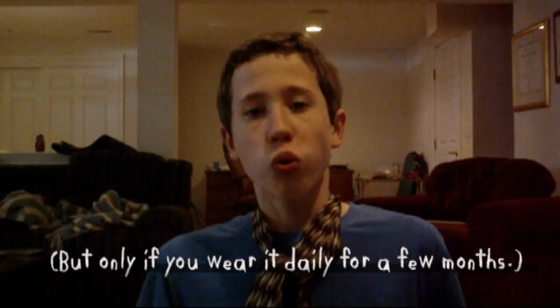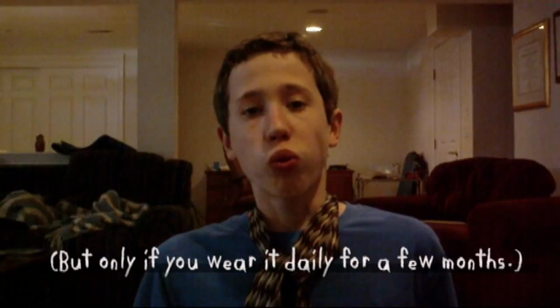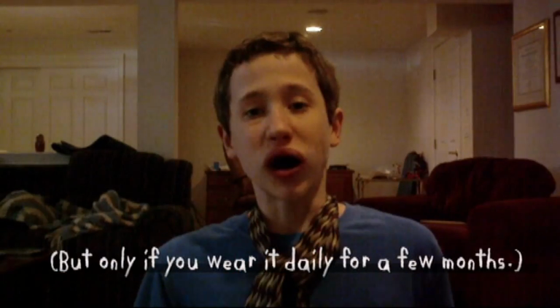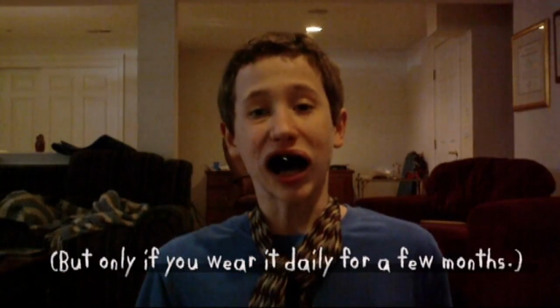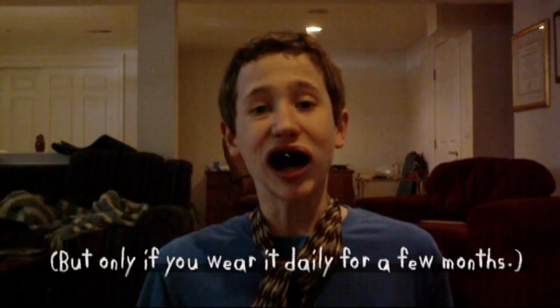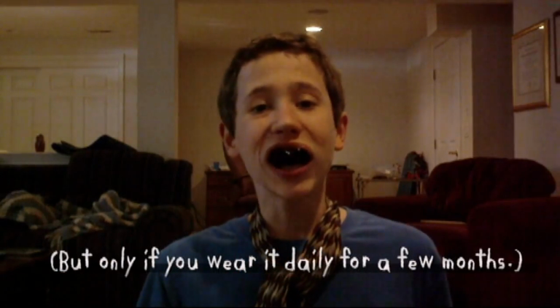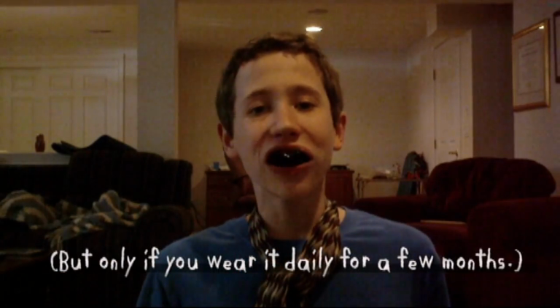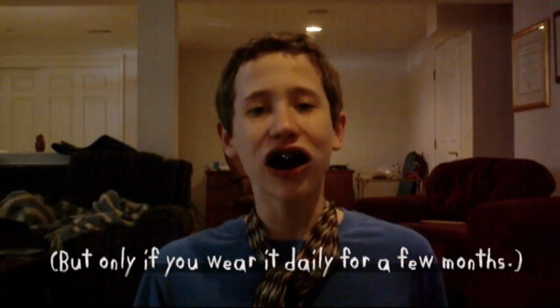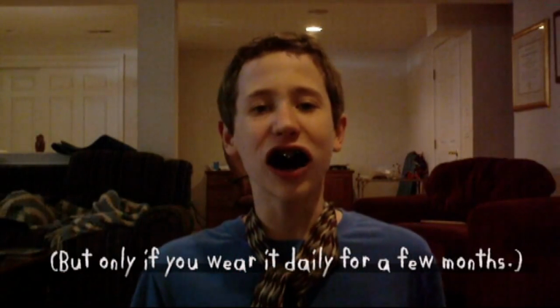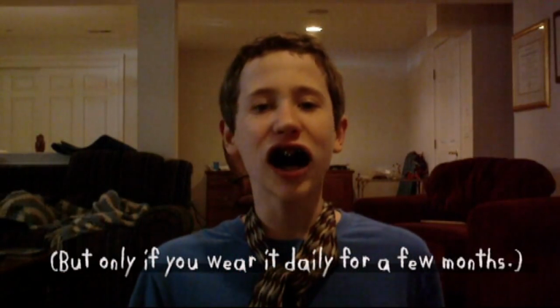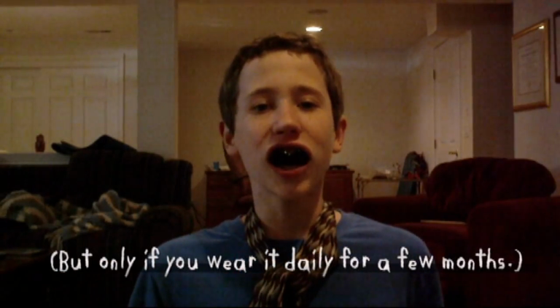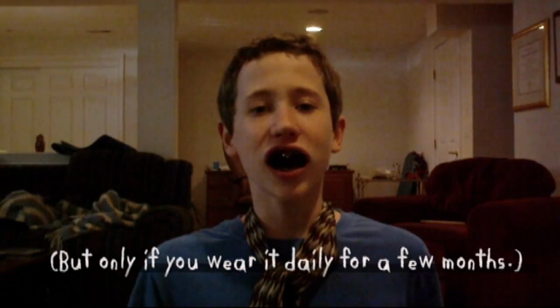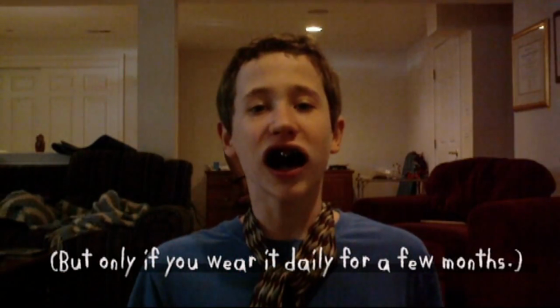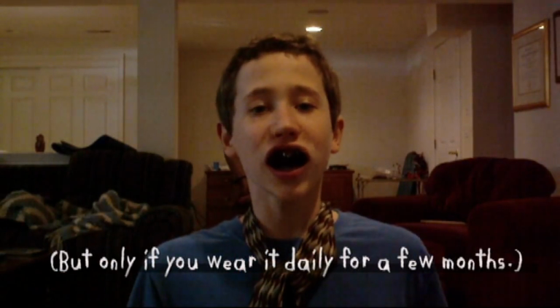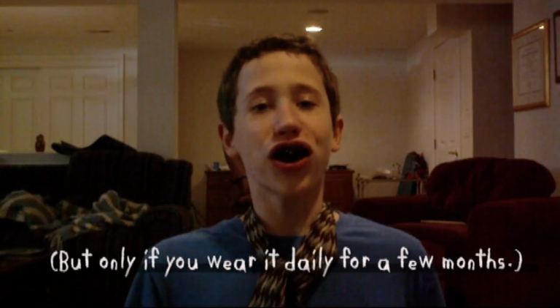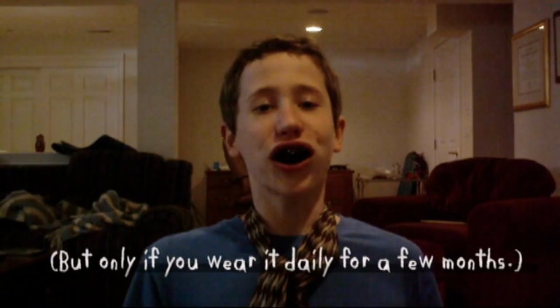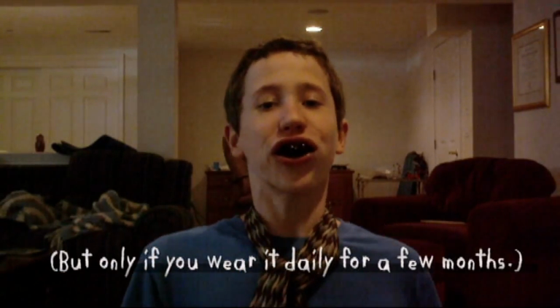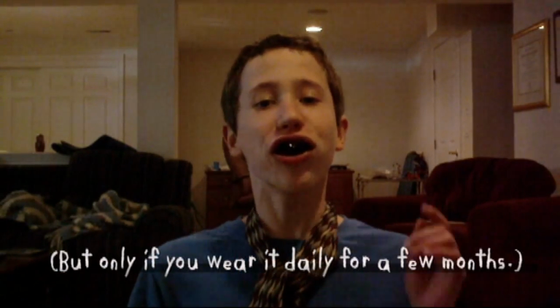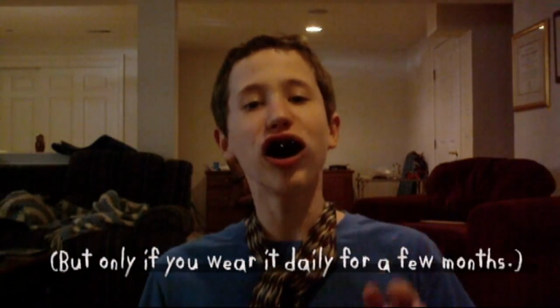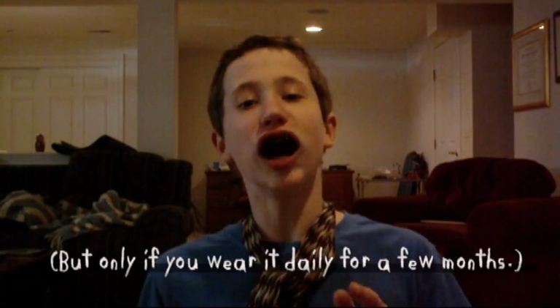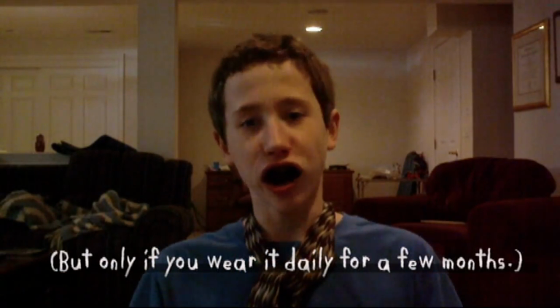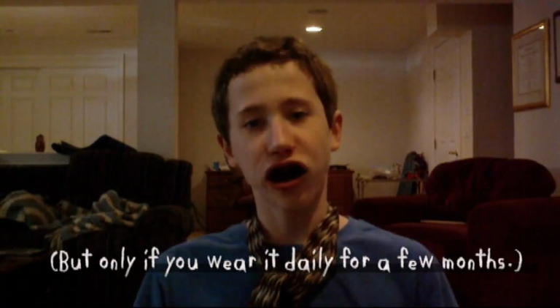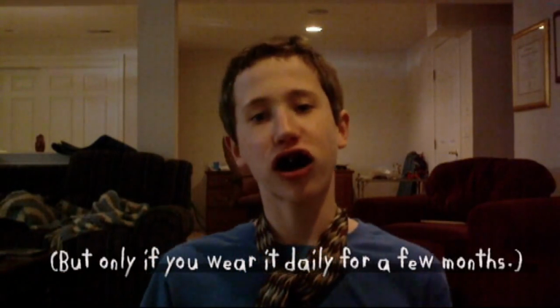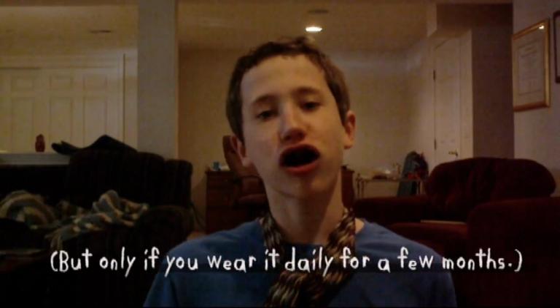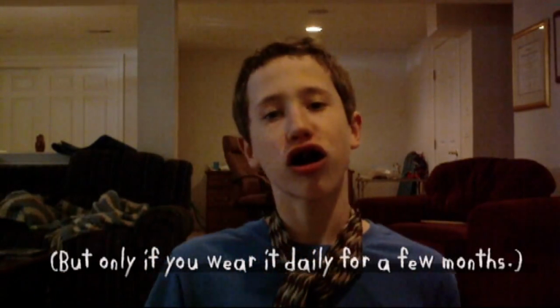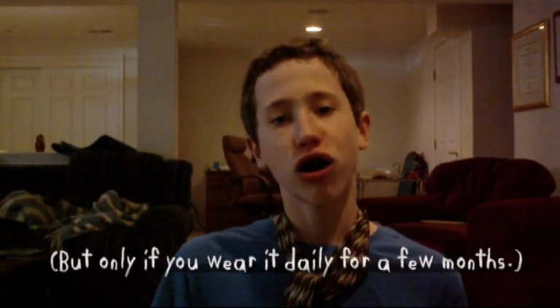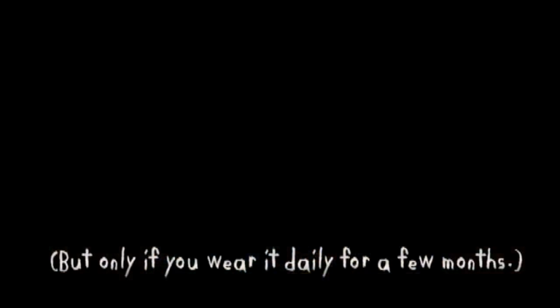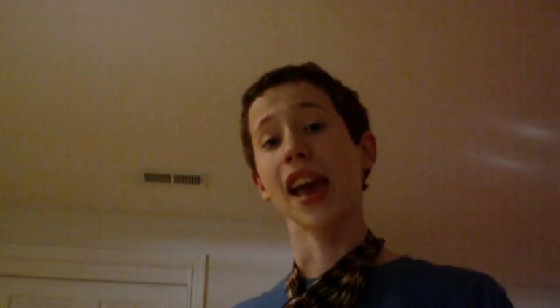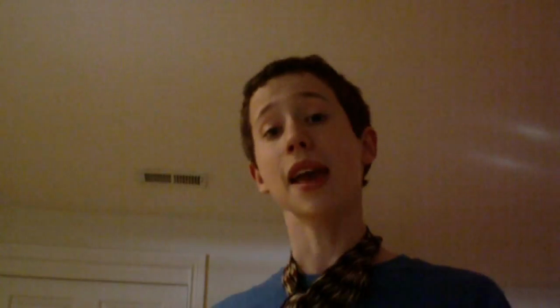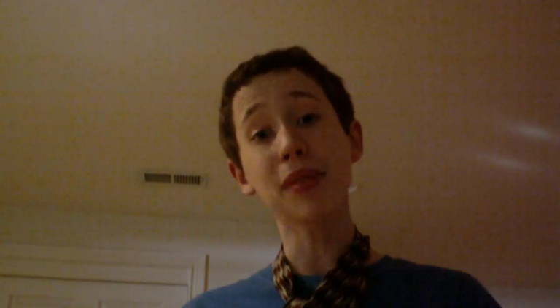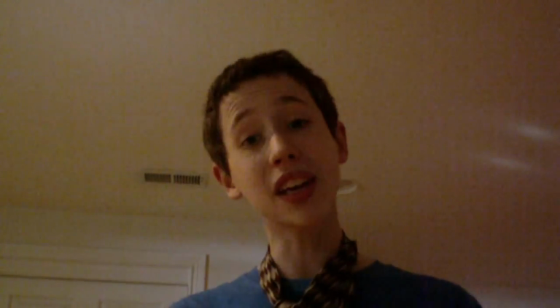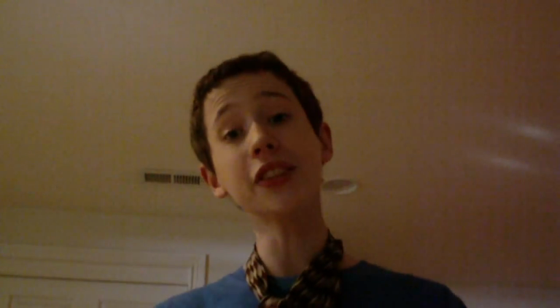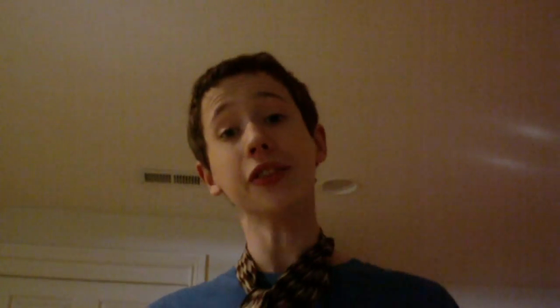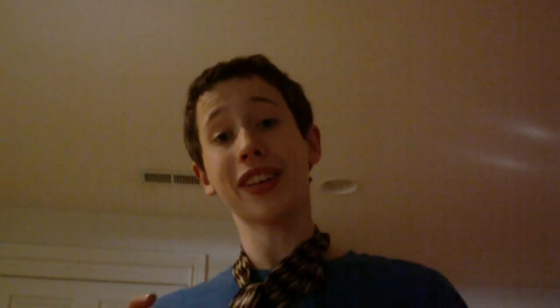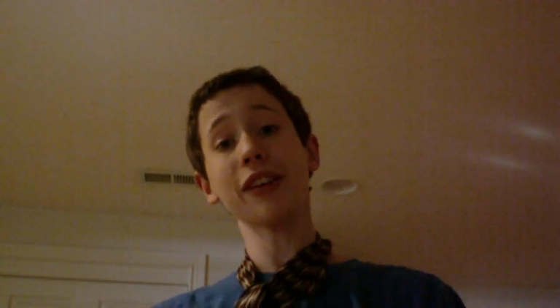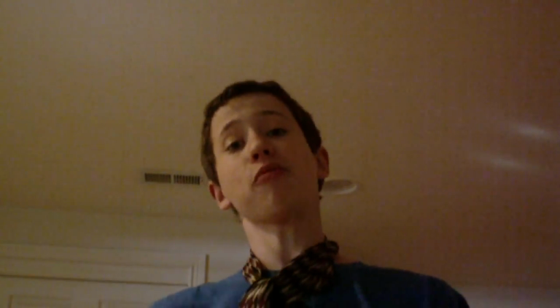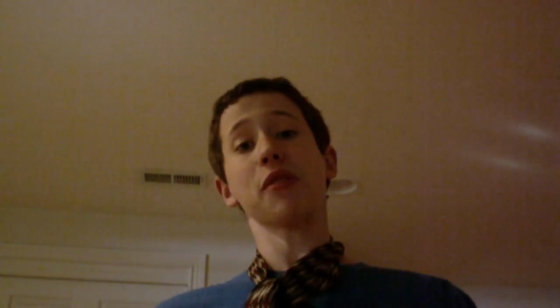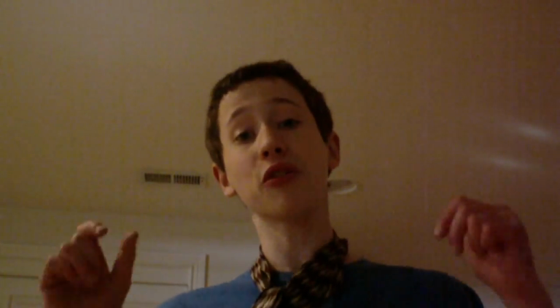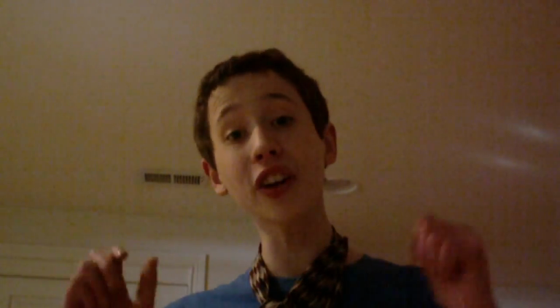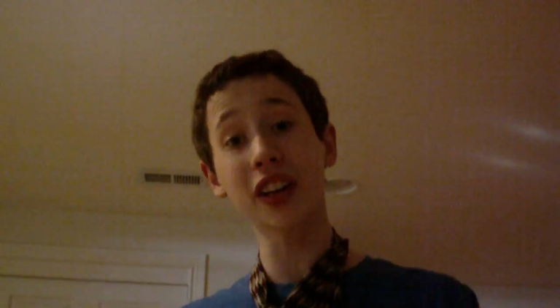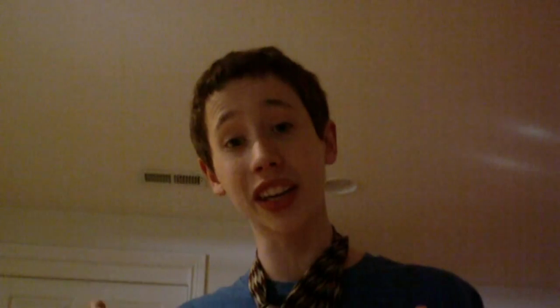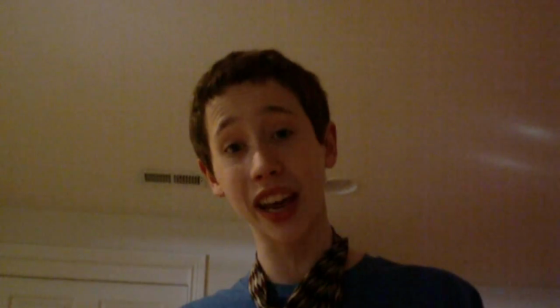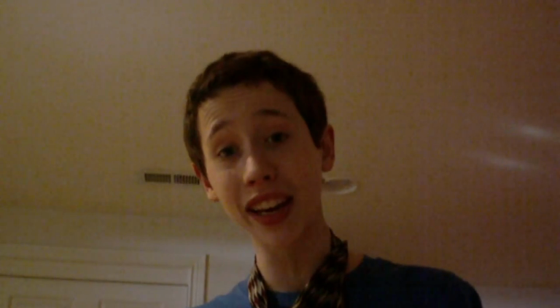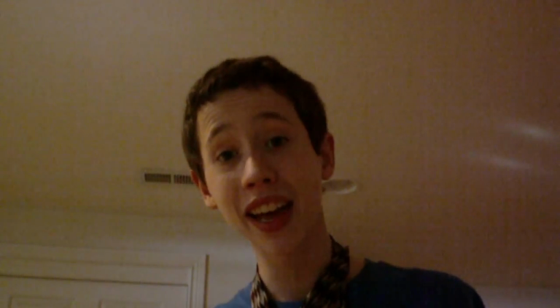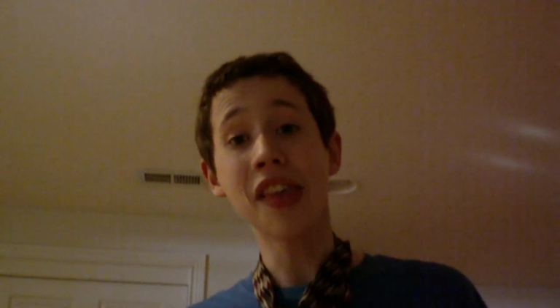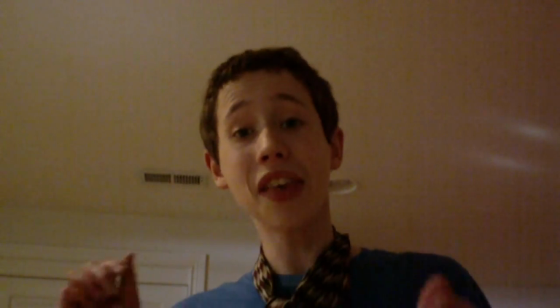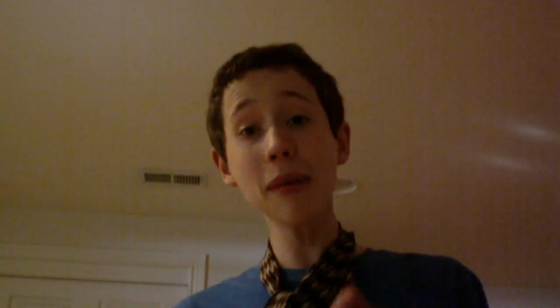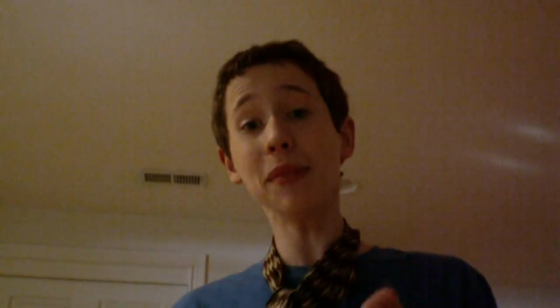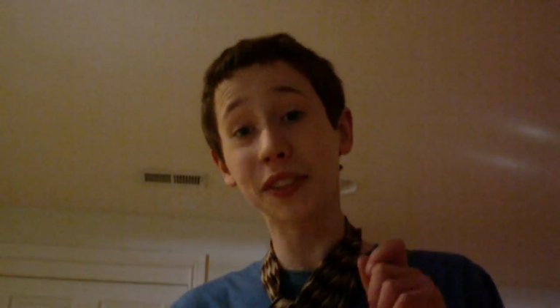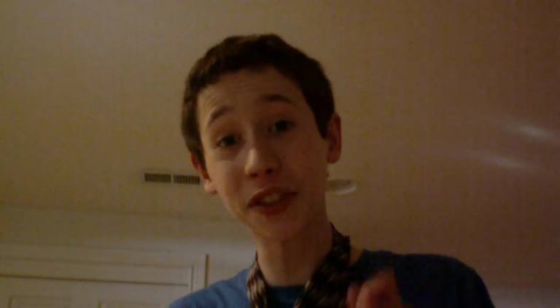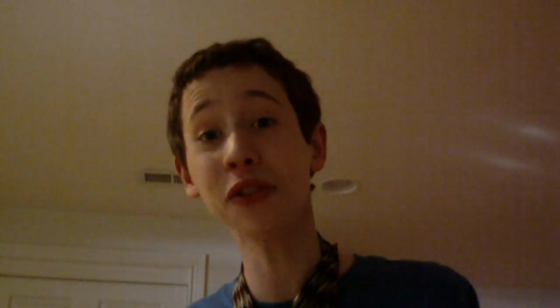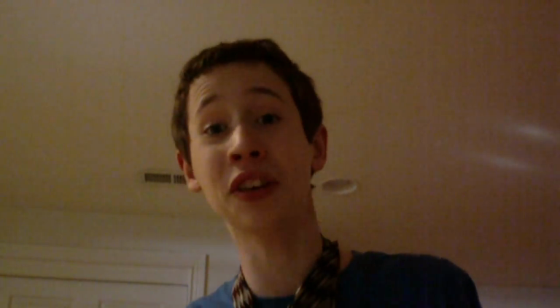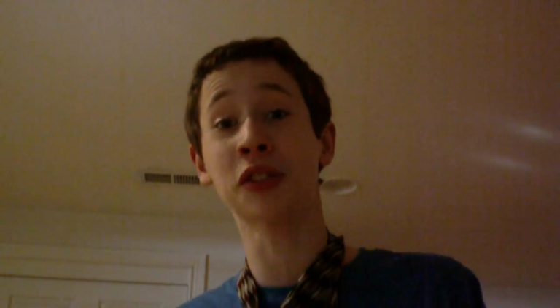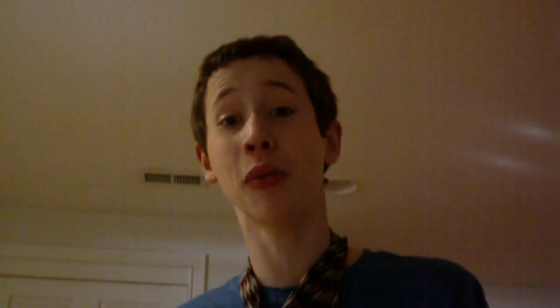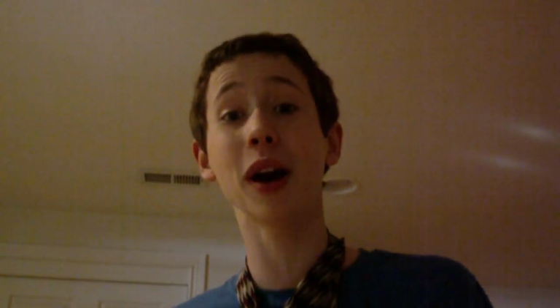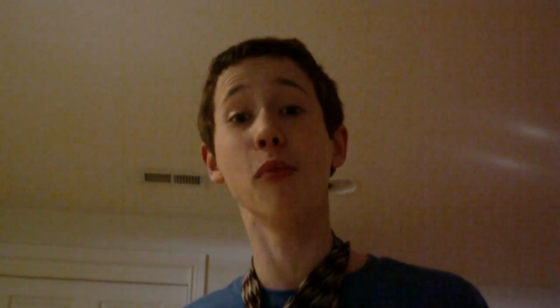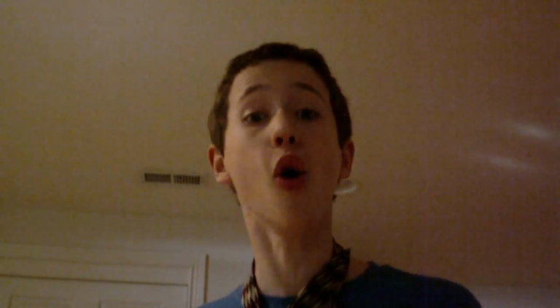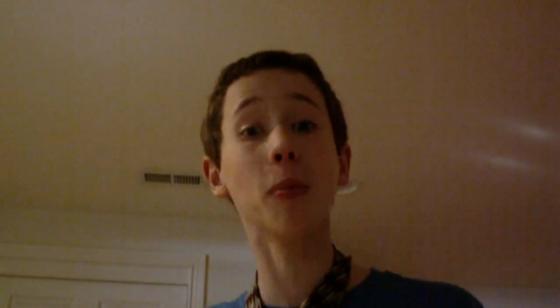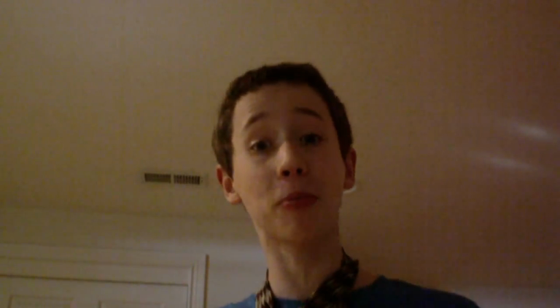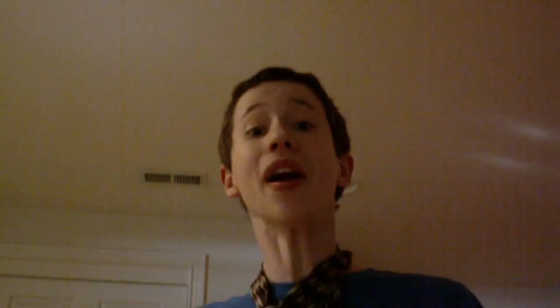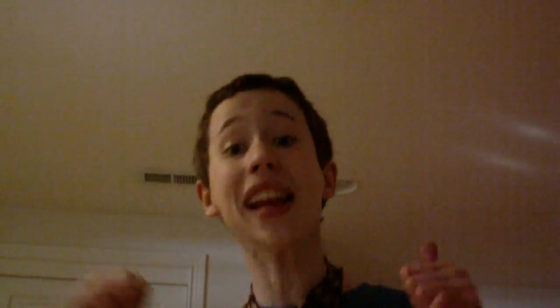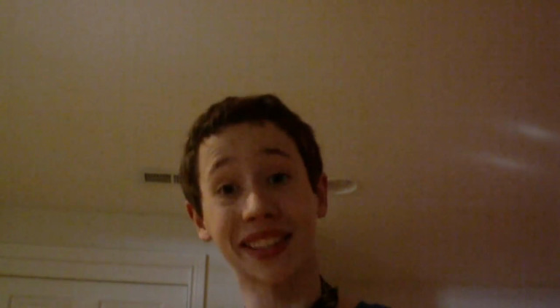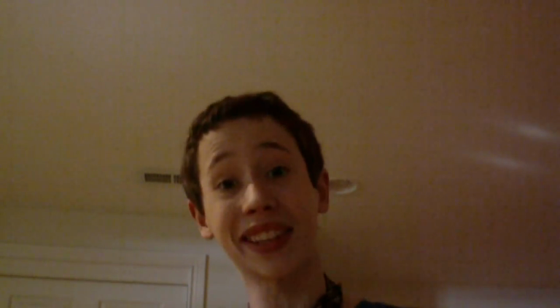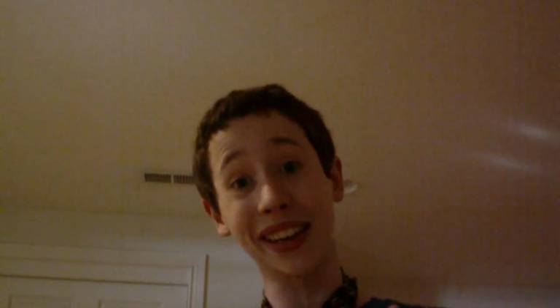But only if you wear it daily for a few months. And because your teeth will be crooked again, that means you get to wear more braces!